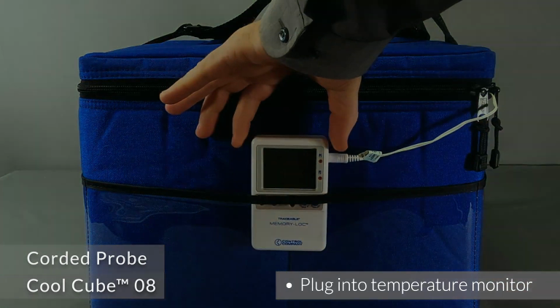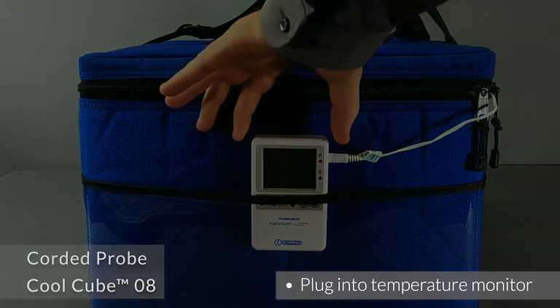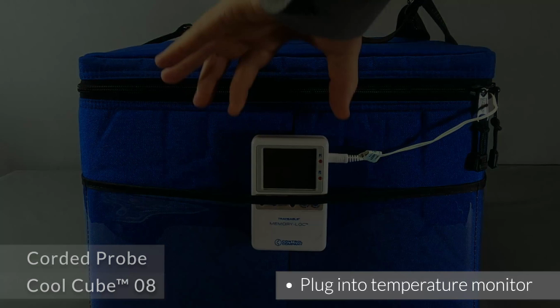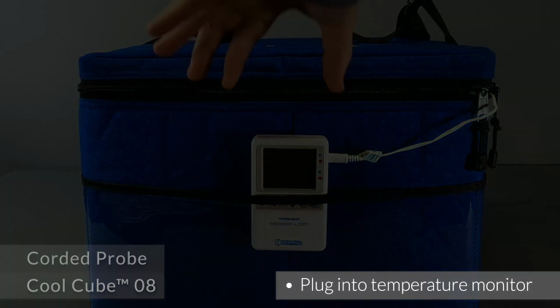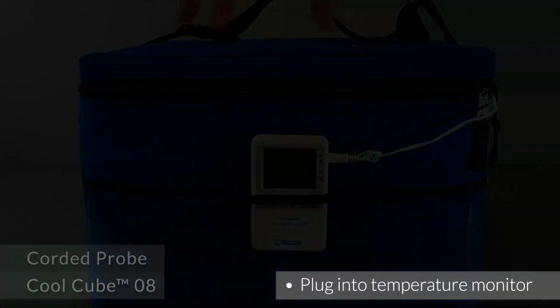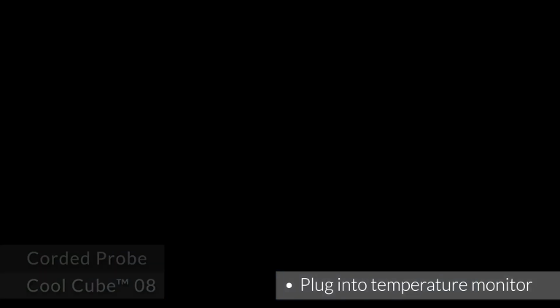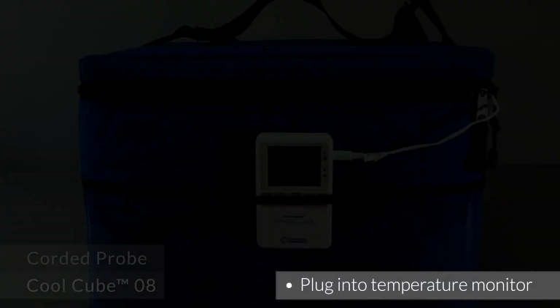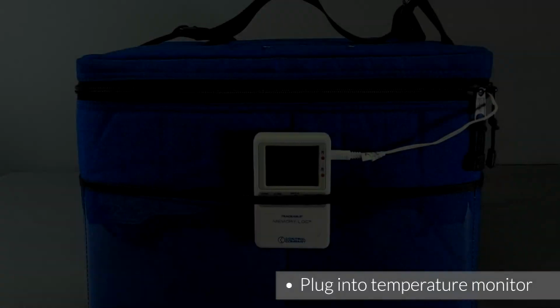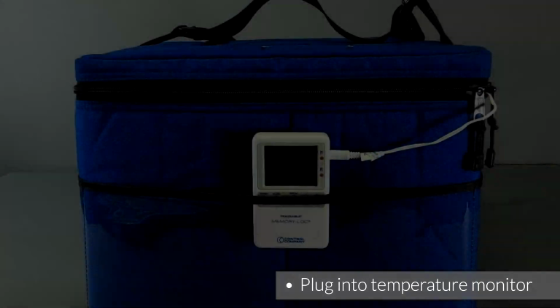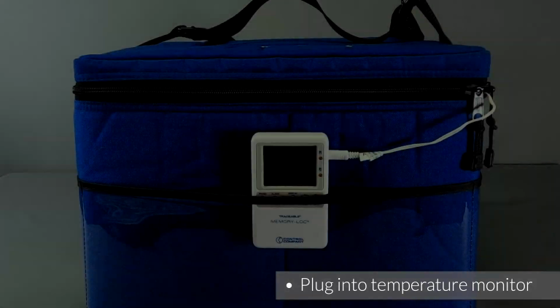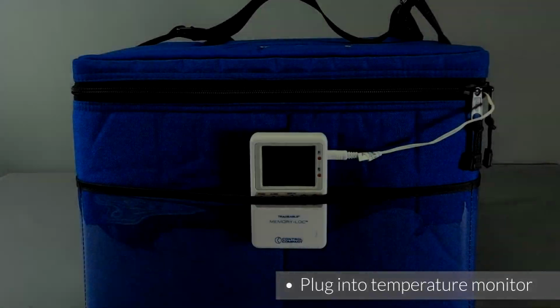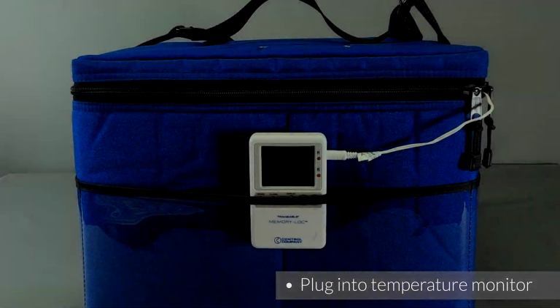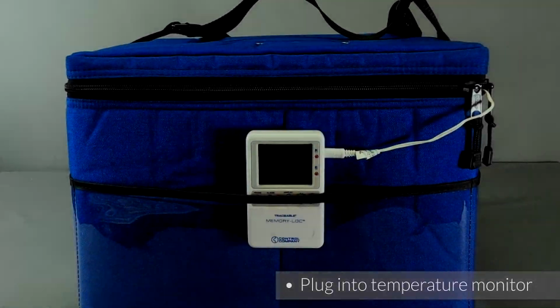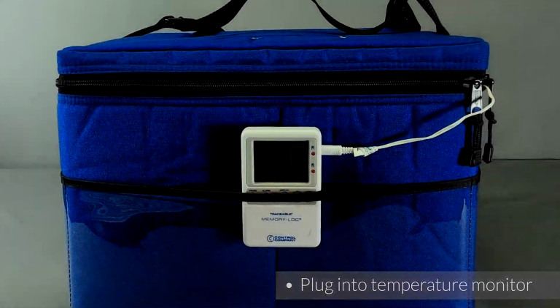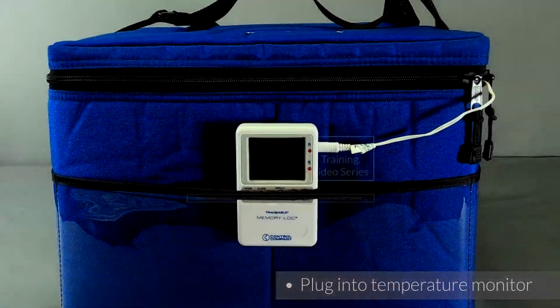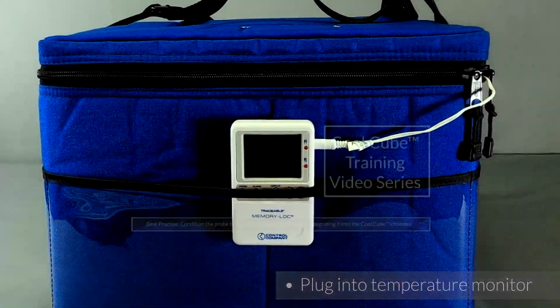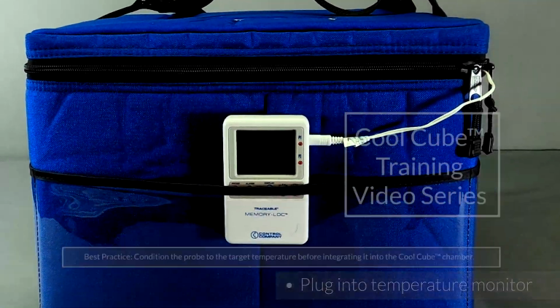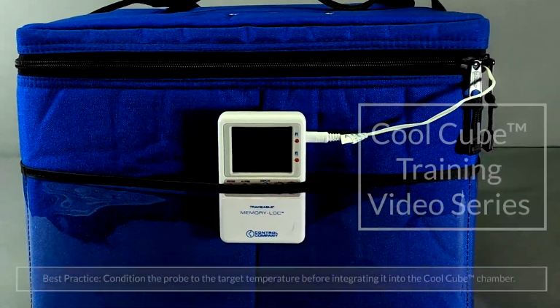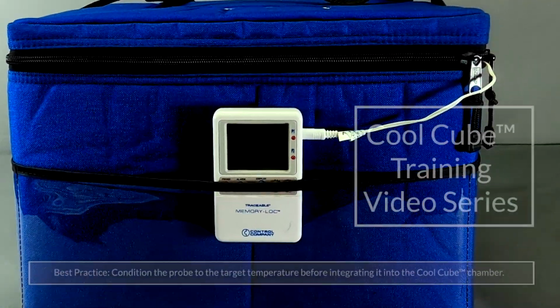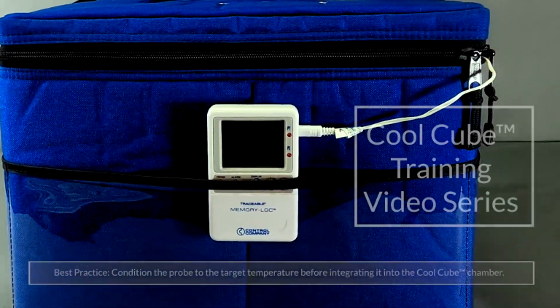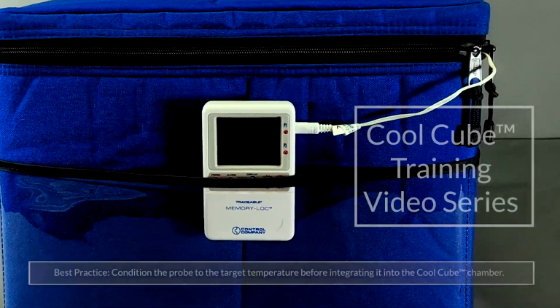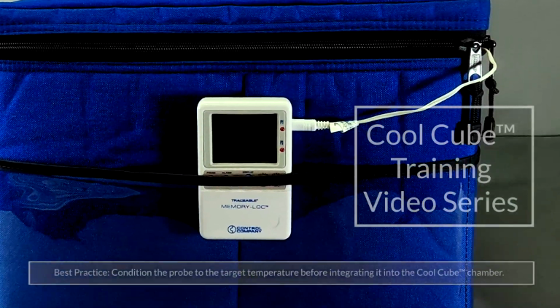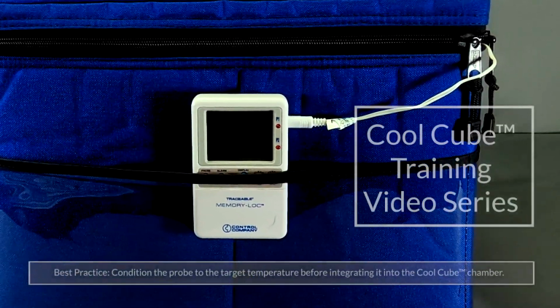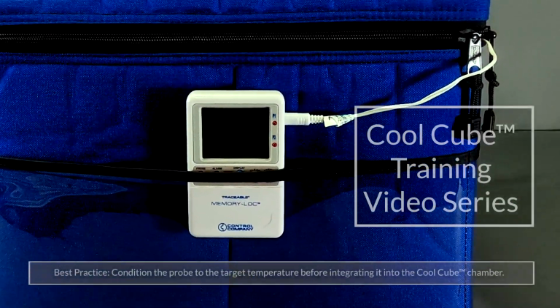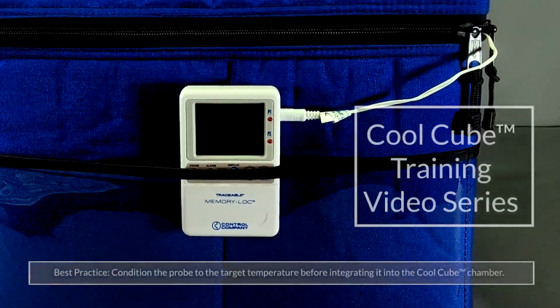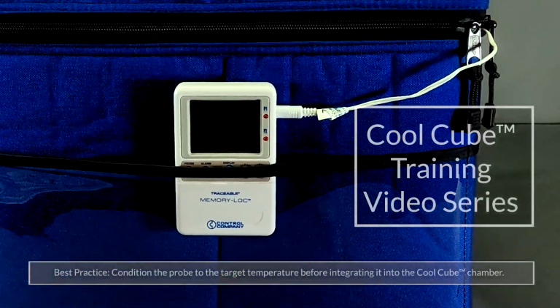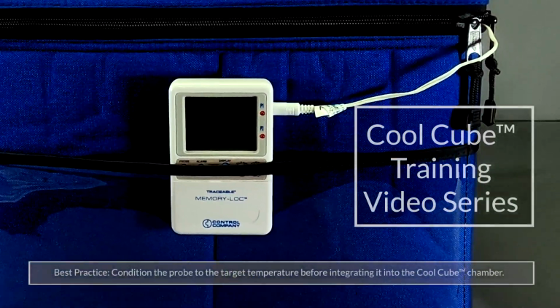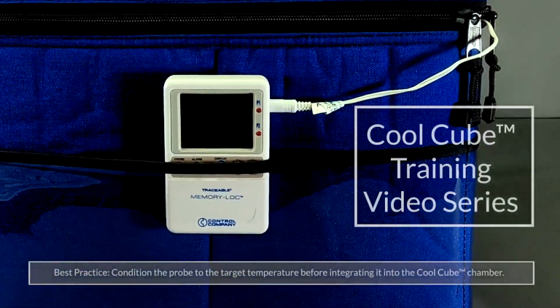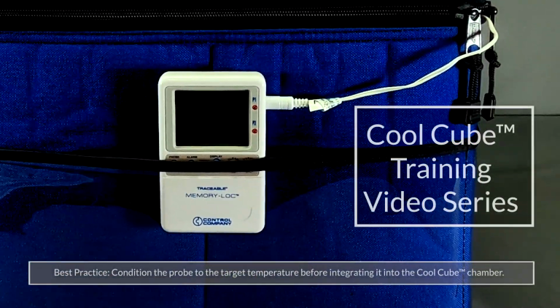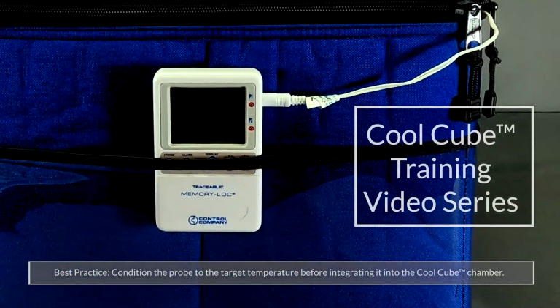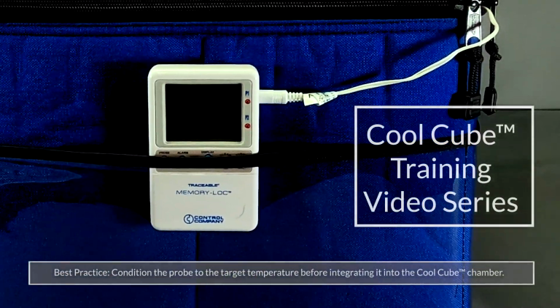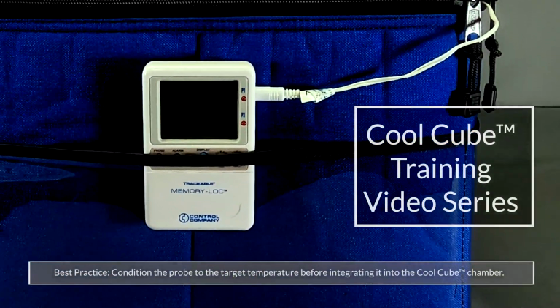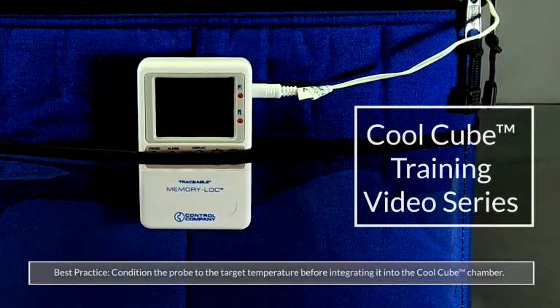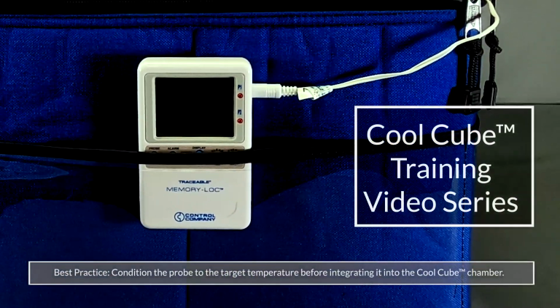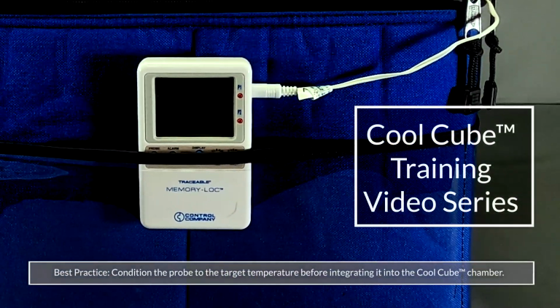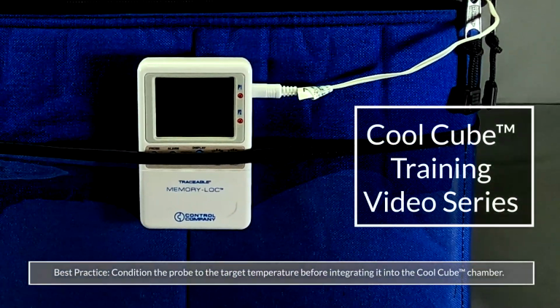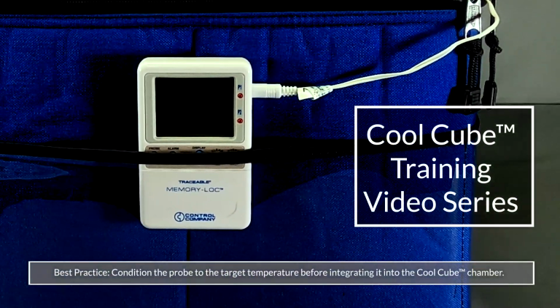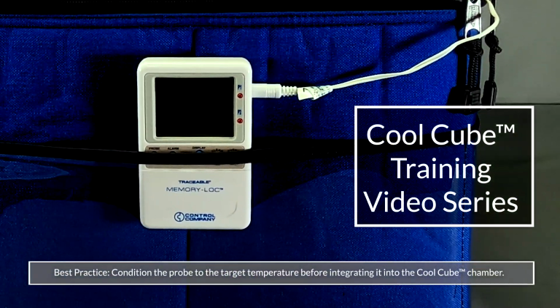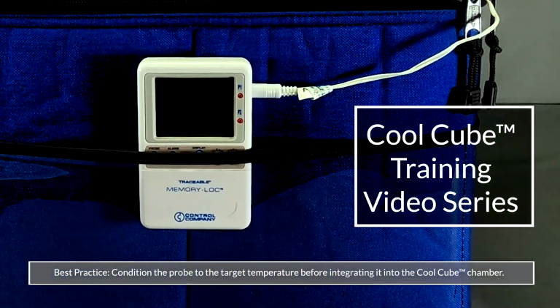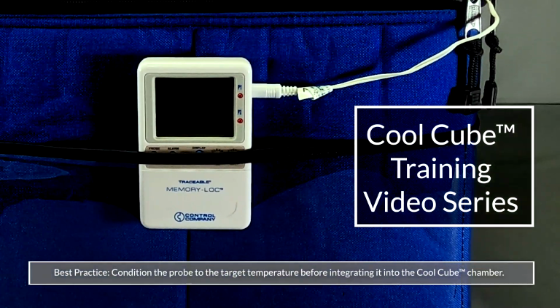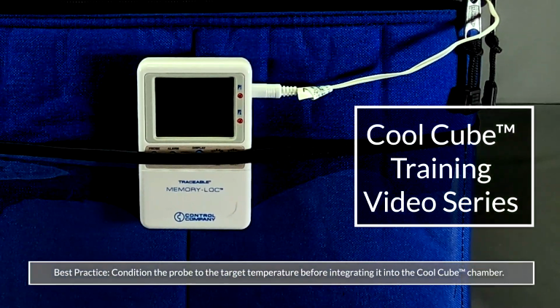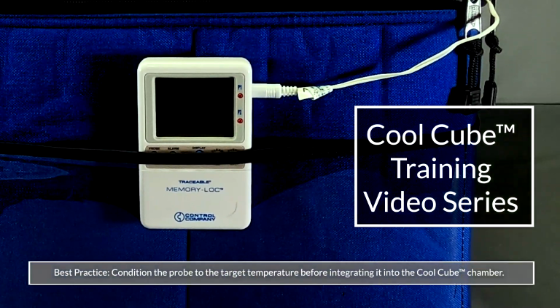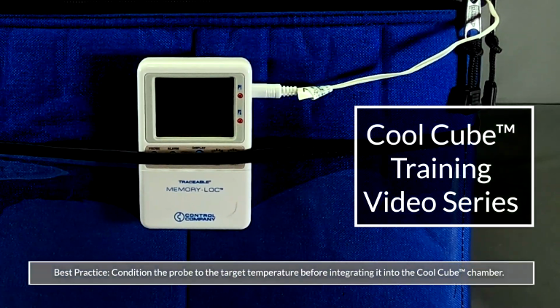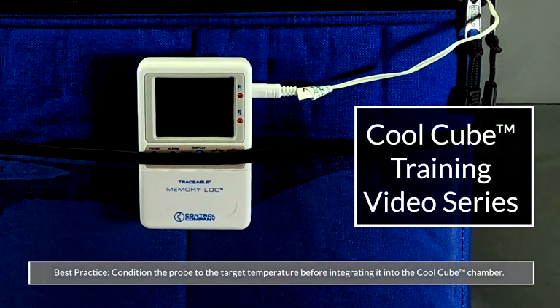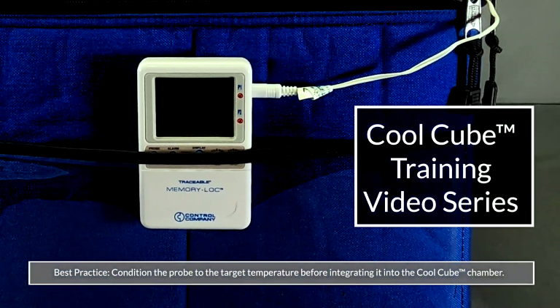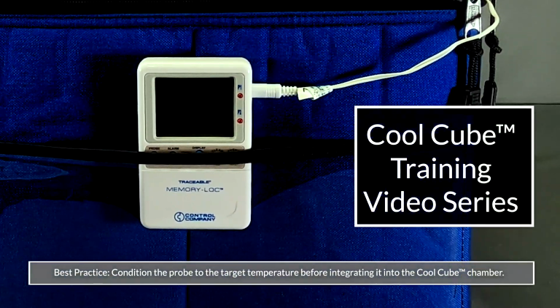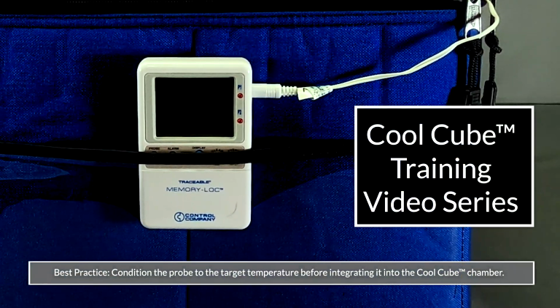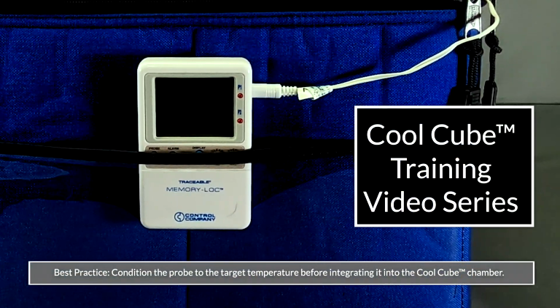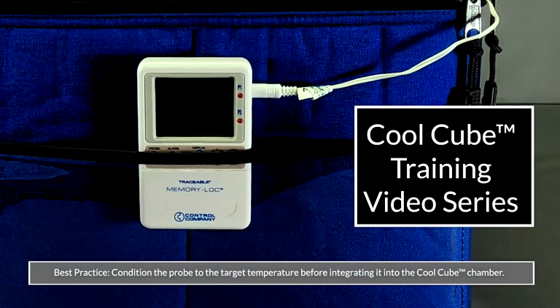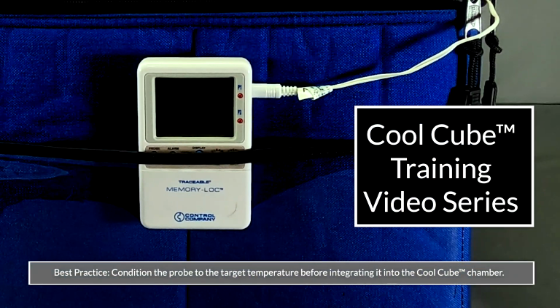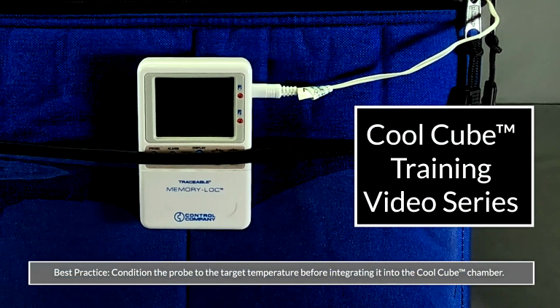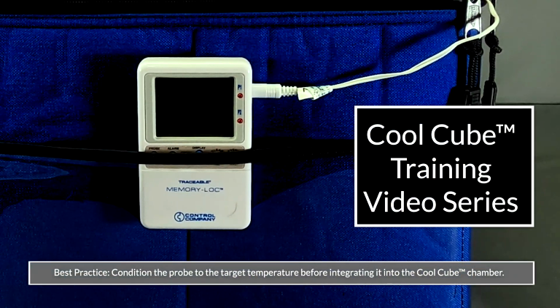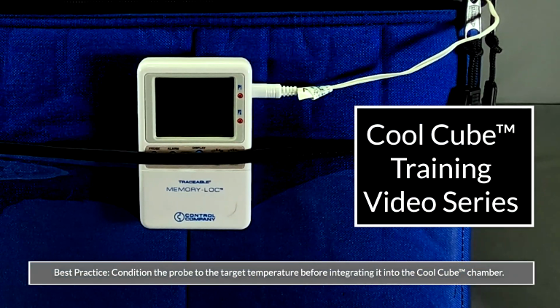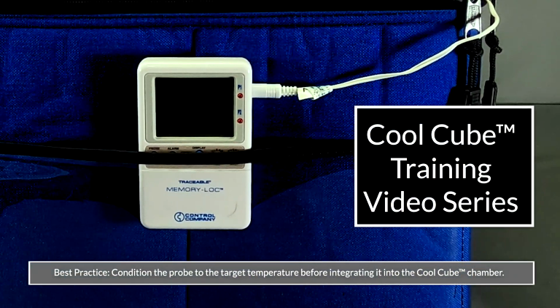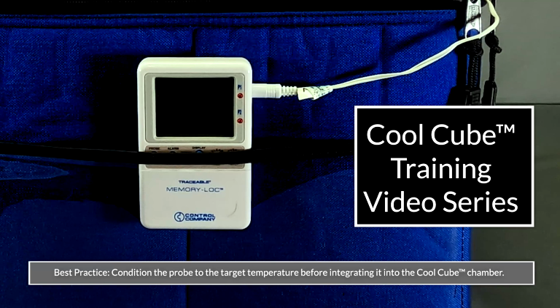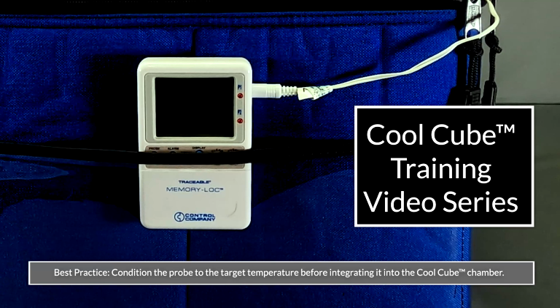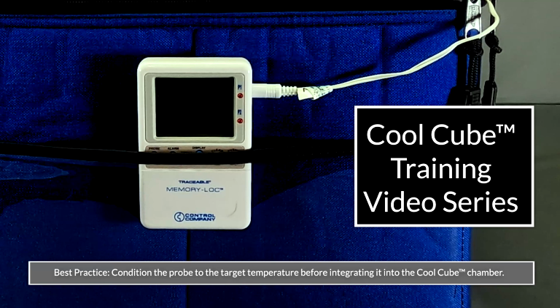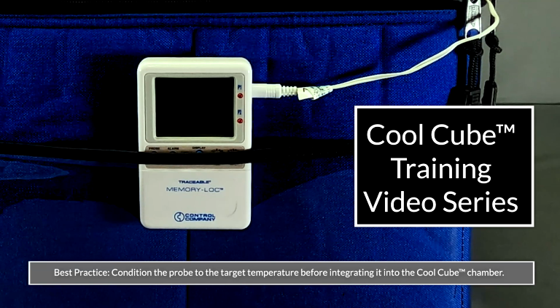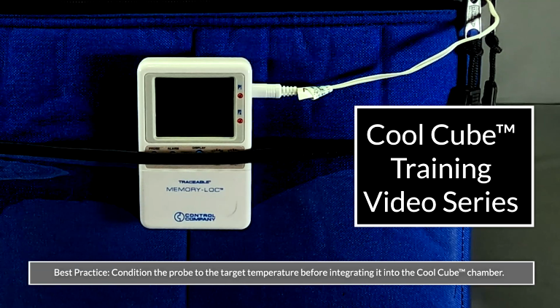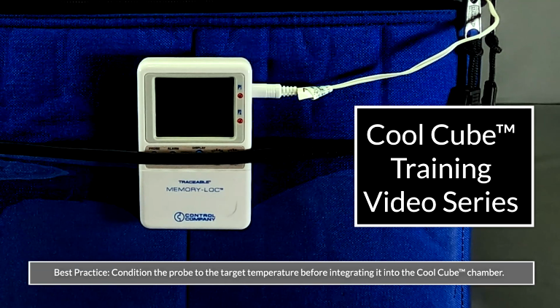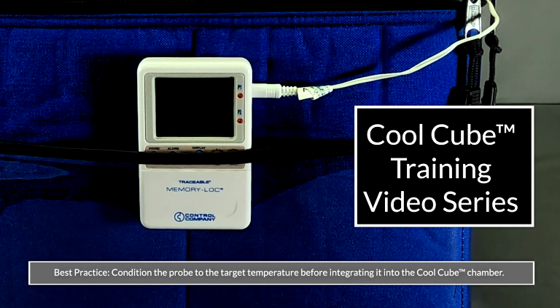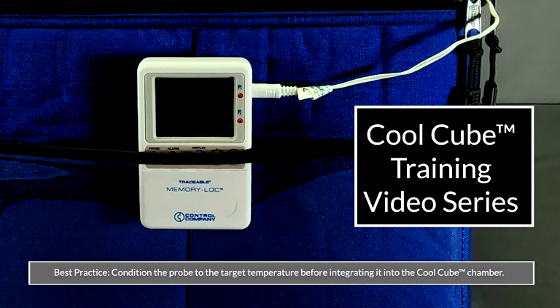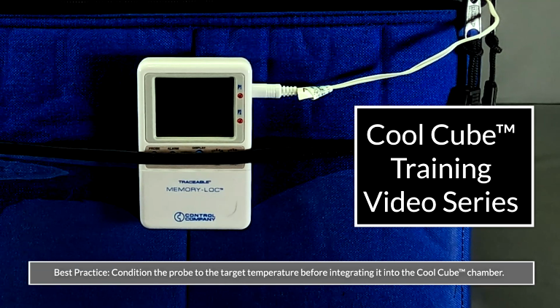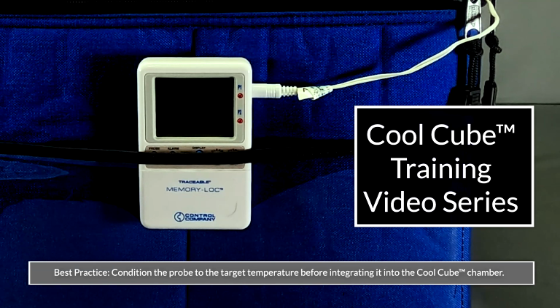That's it. Quick and straightforward. Now go enjoy the peace of mind a CoolCube brings.